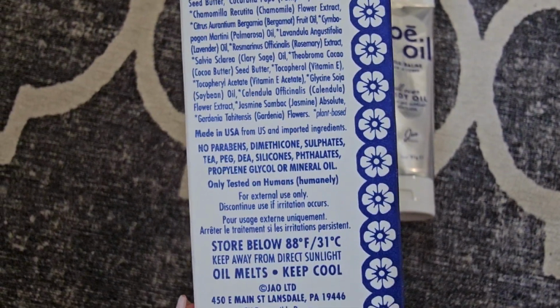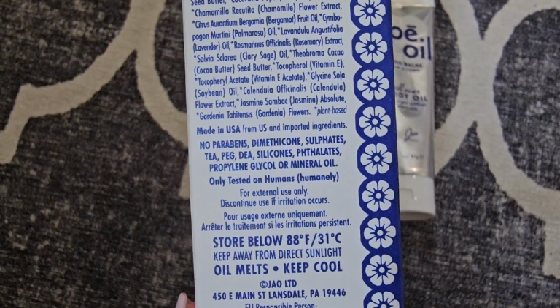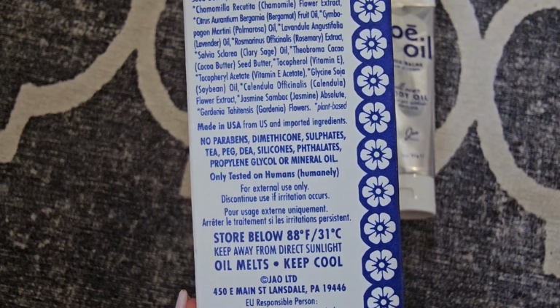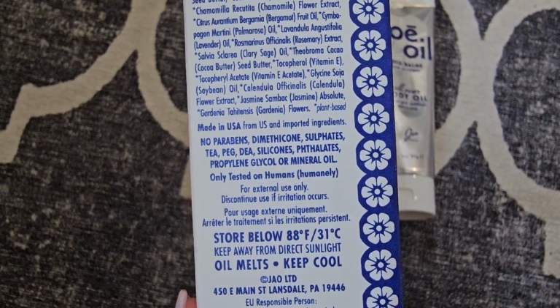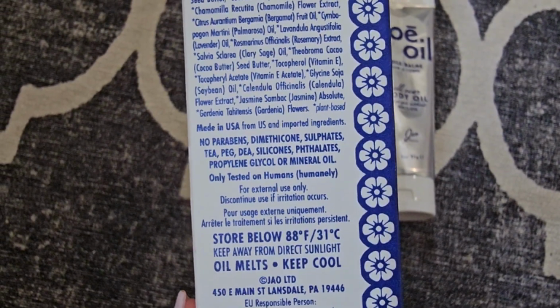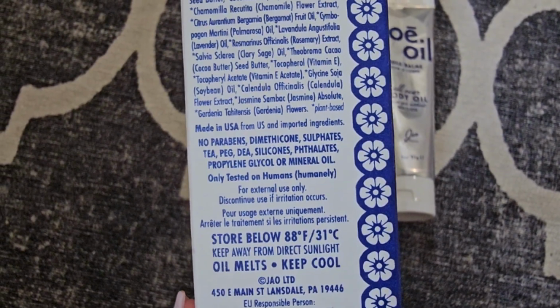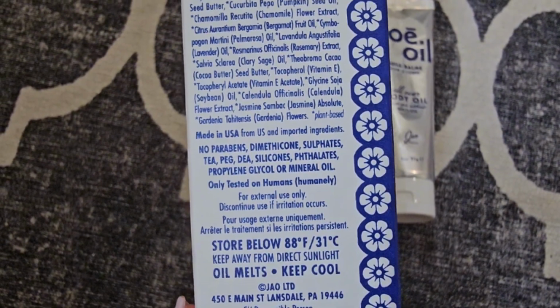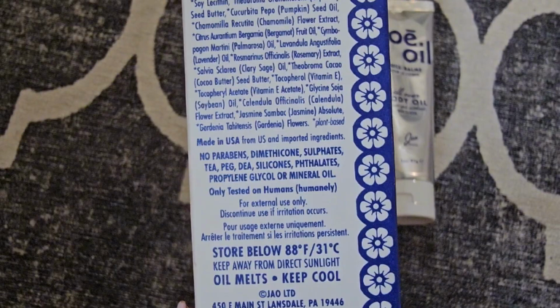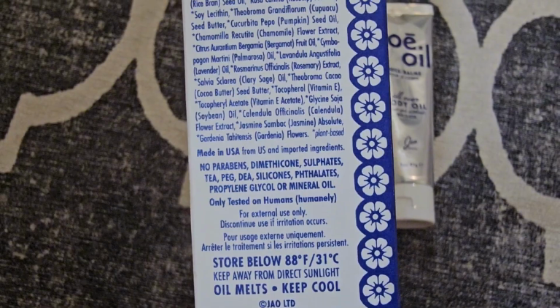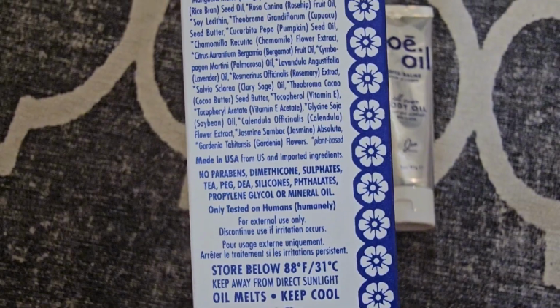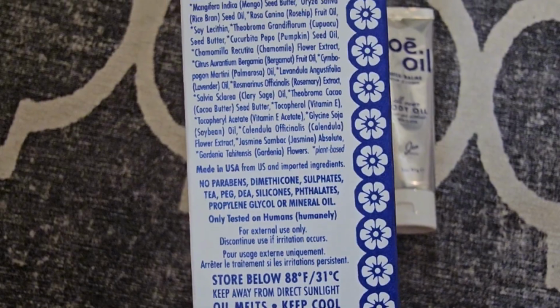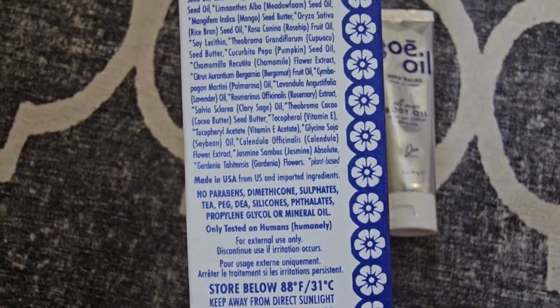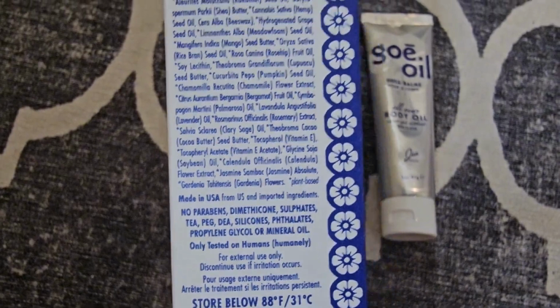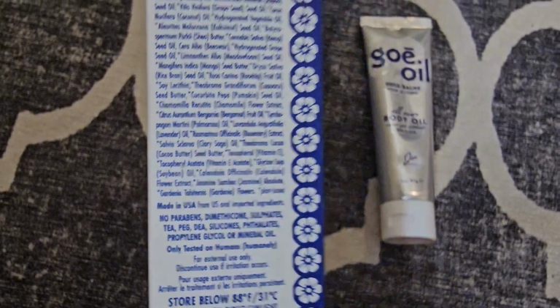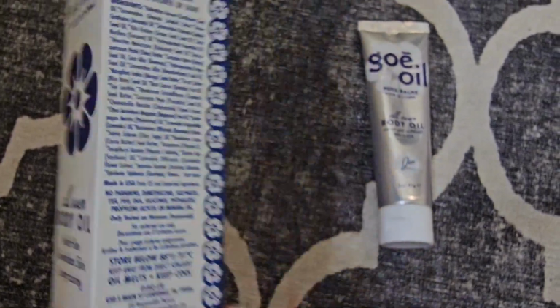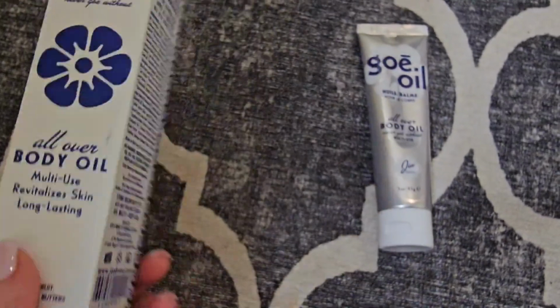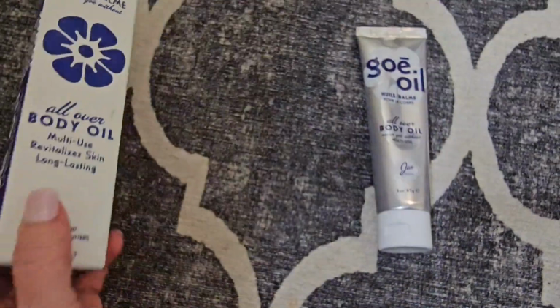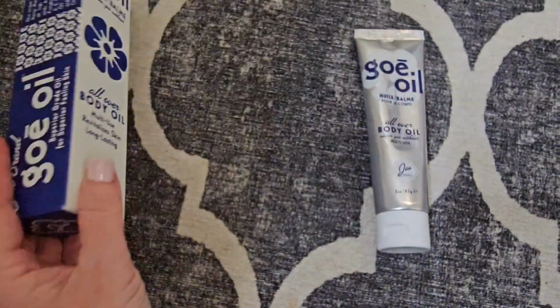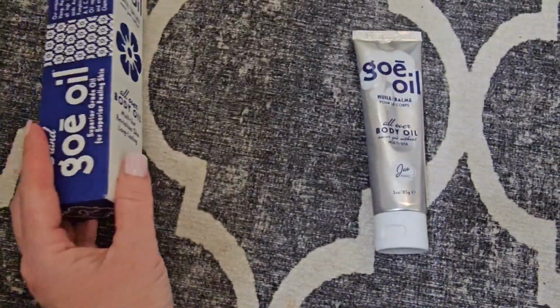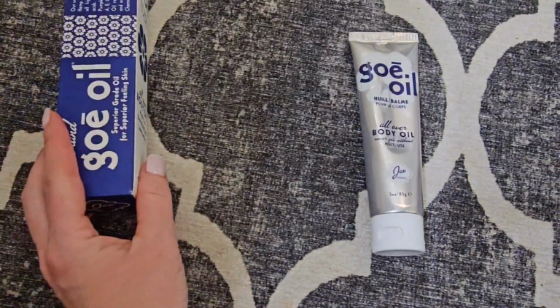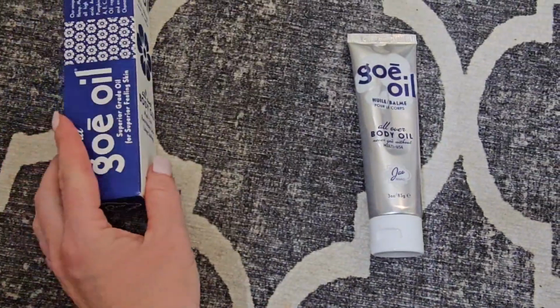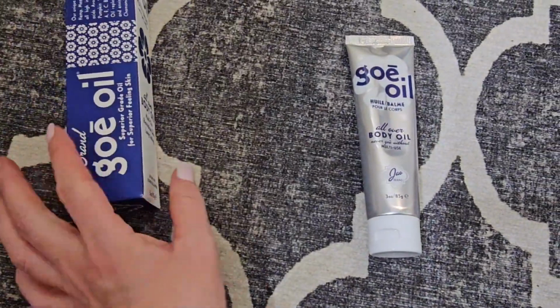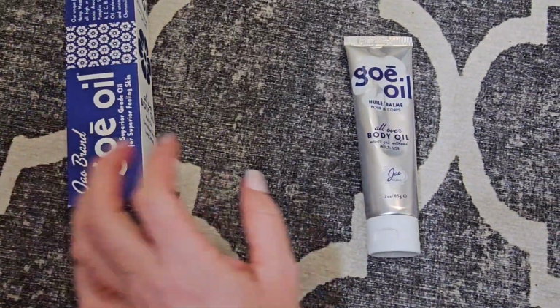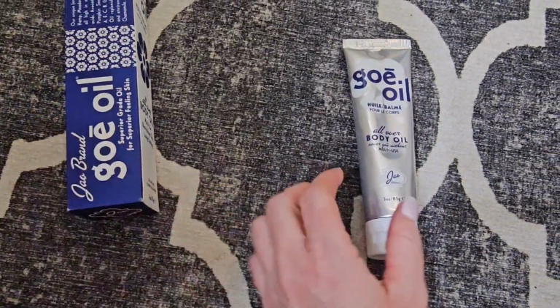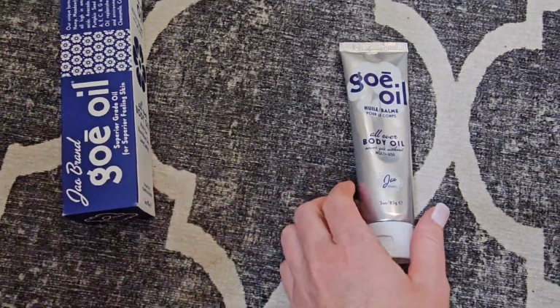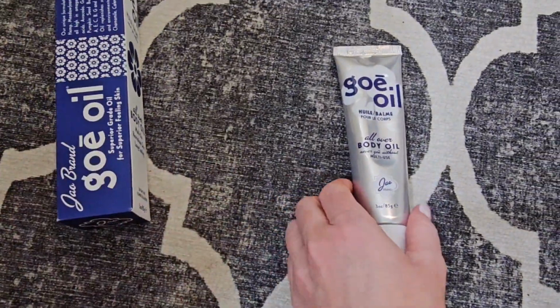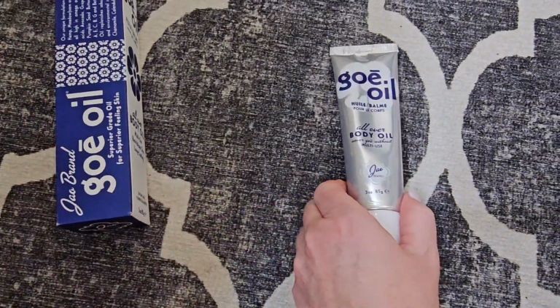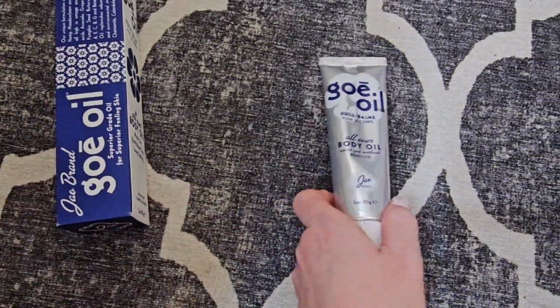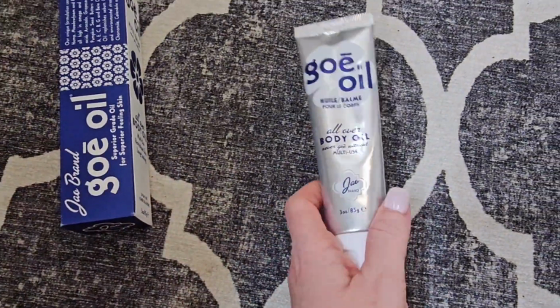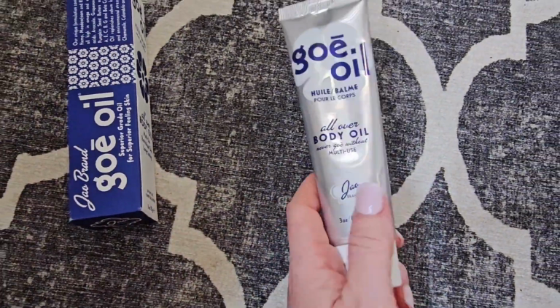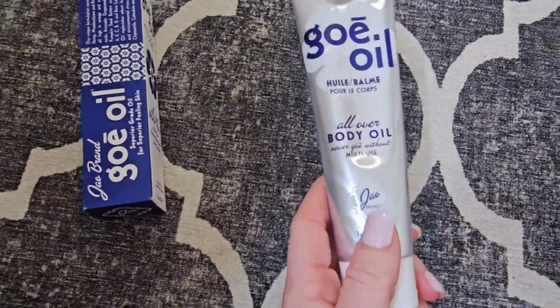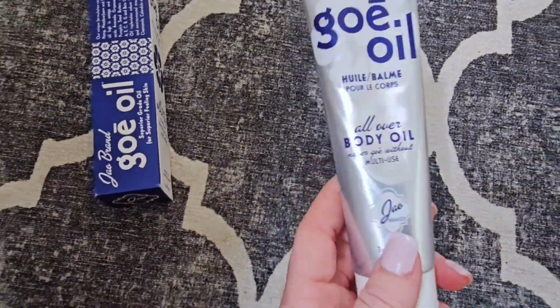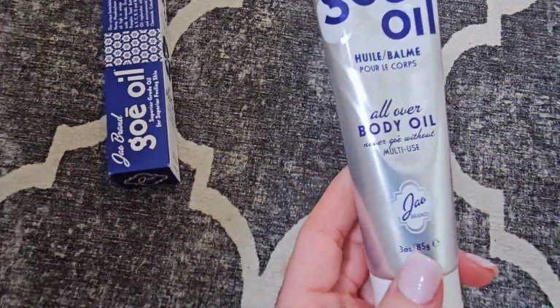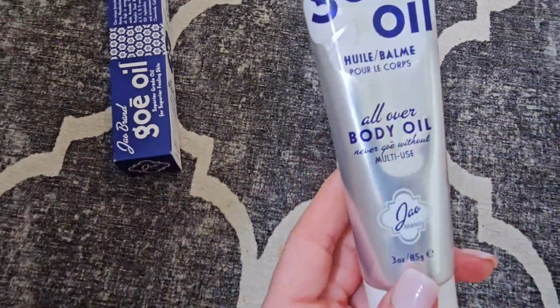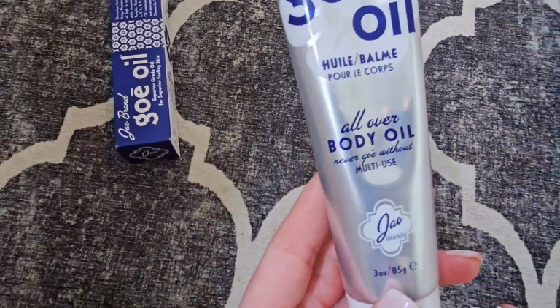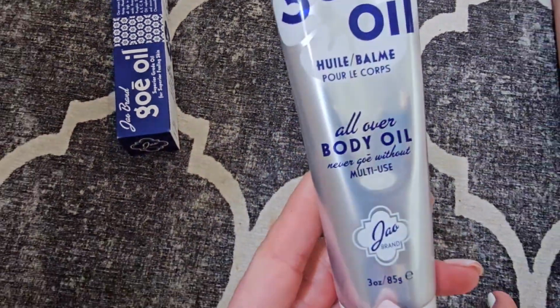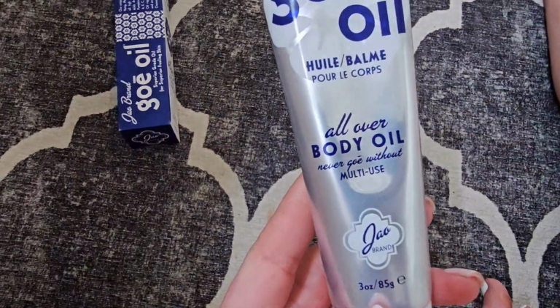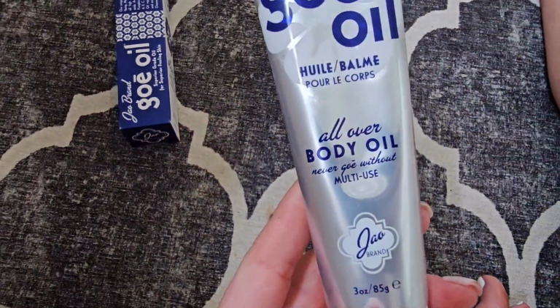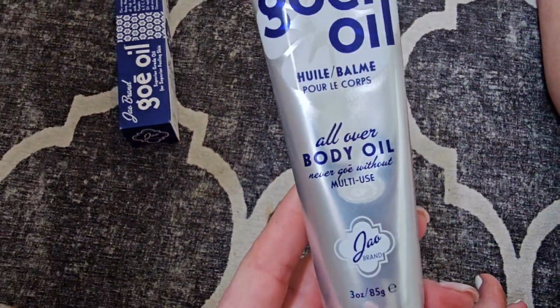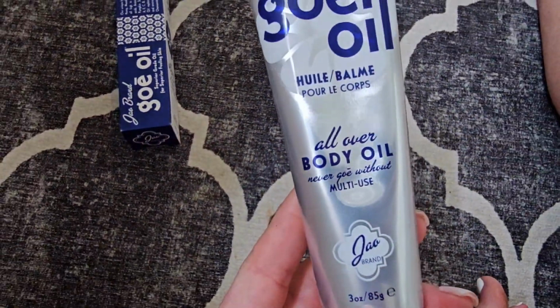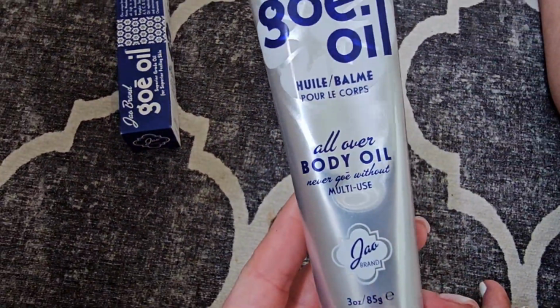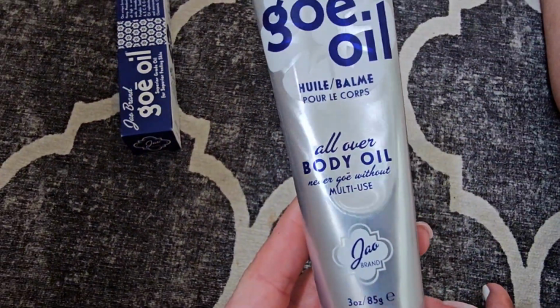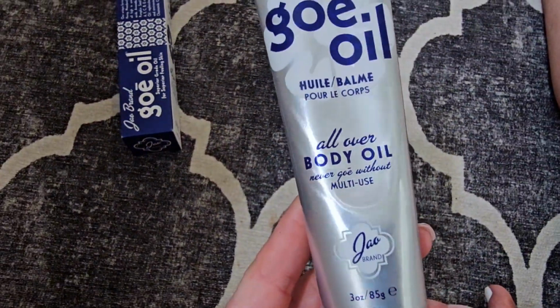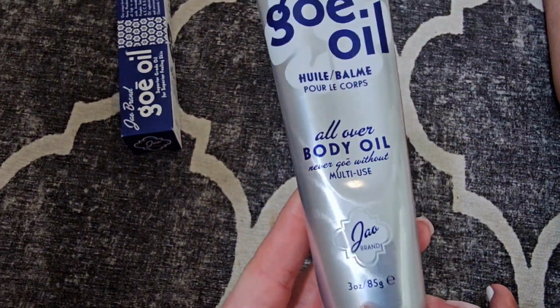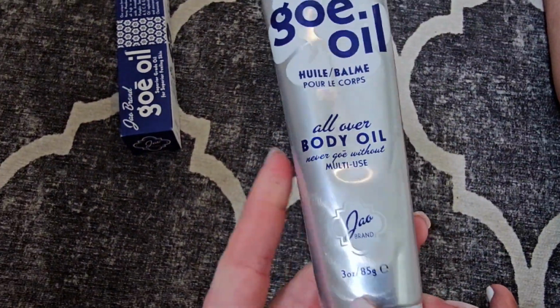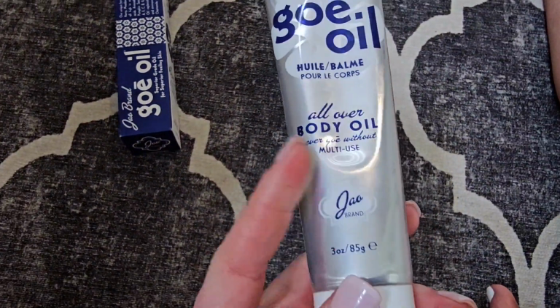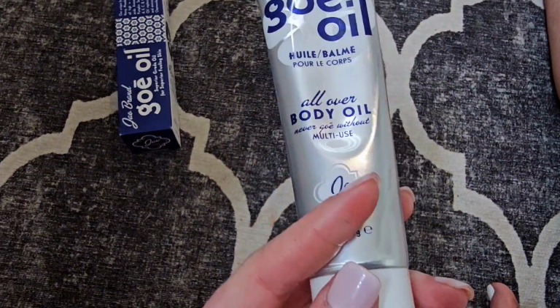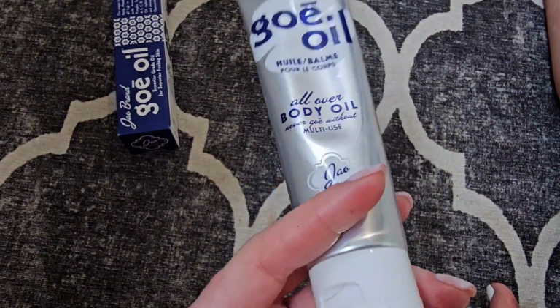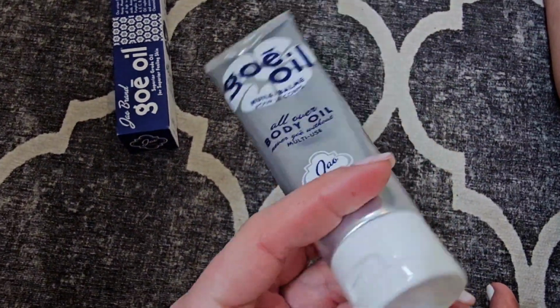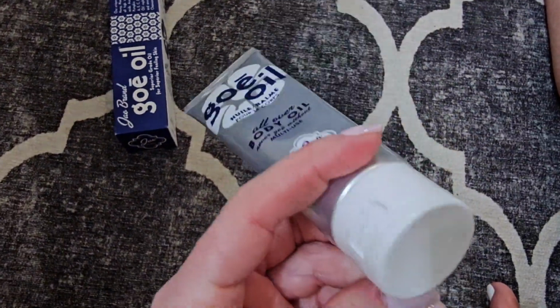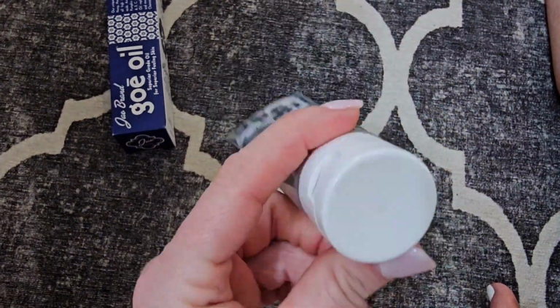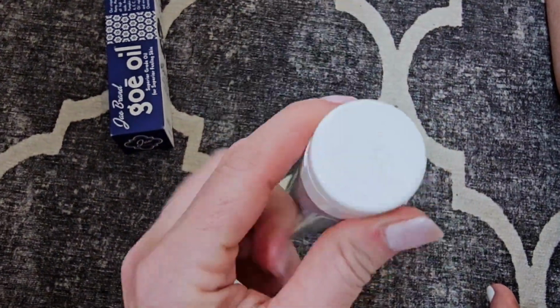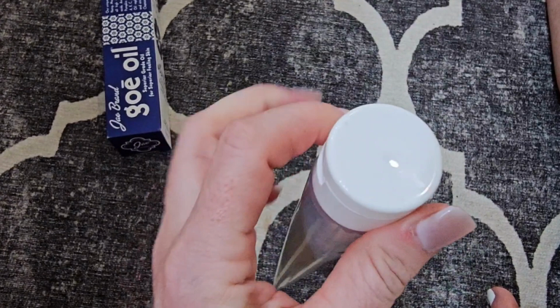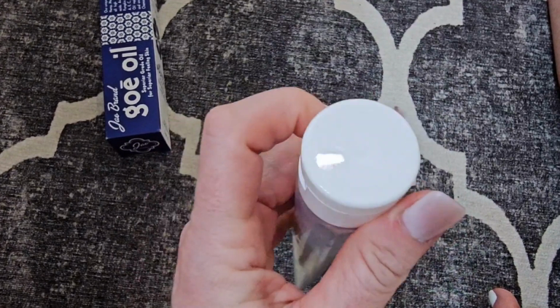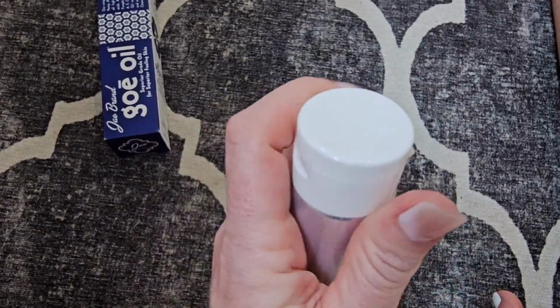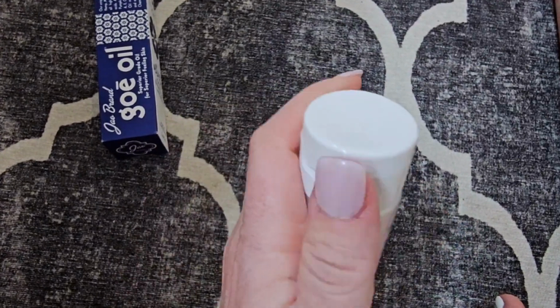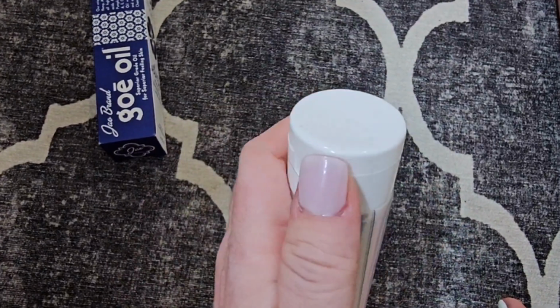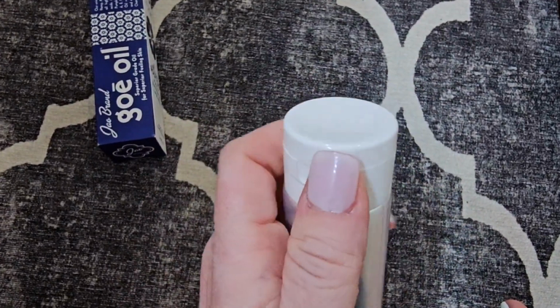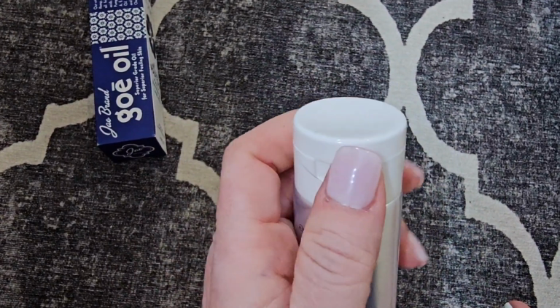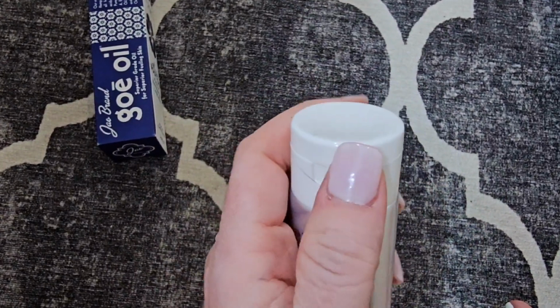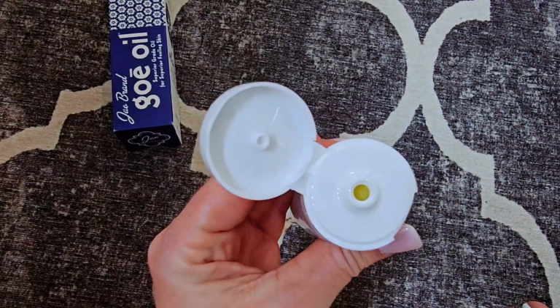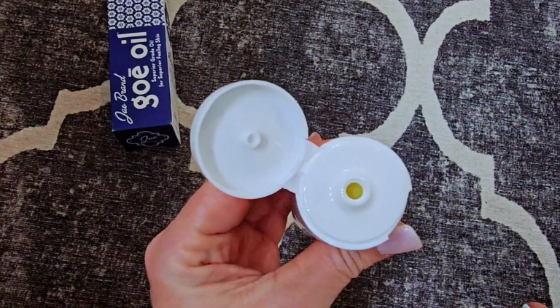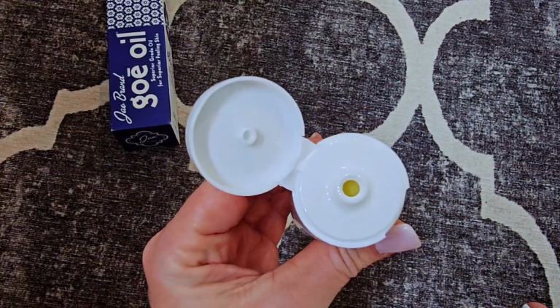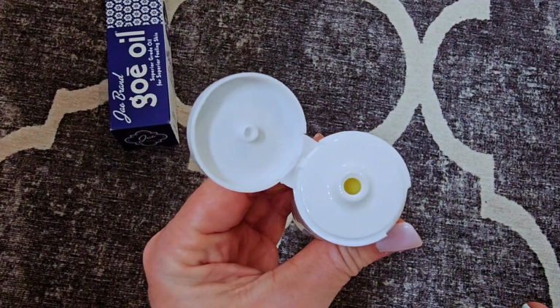So if you're wanting to give your body the oil to help moisturize it, this is it. So I'm going to show you what this looks like.